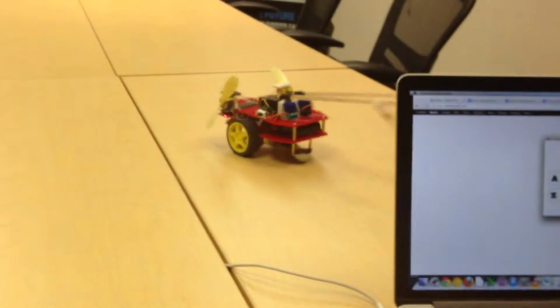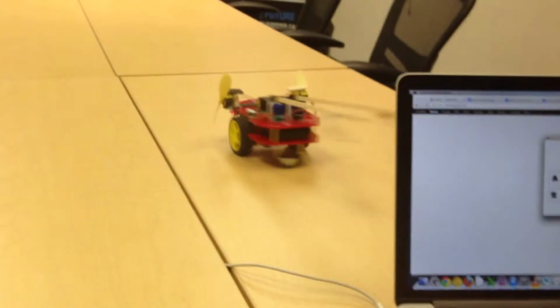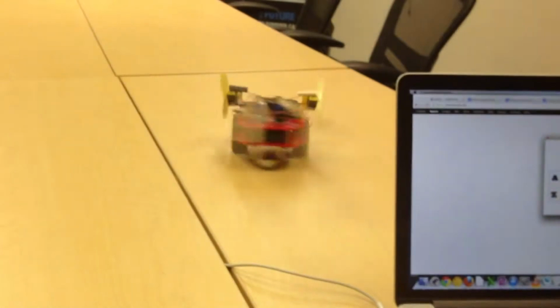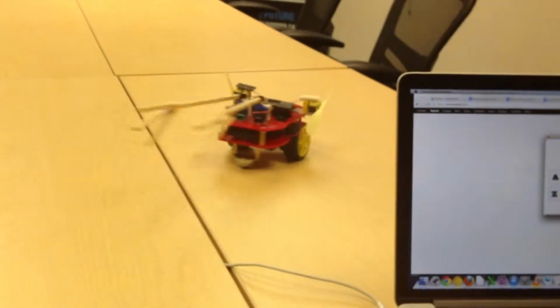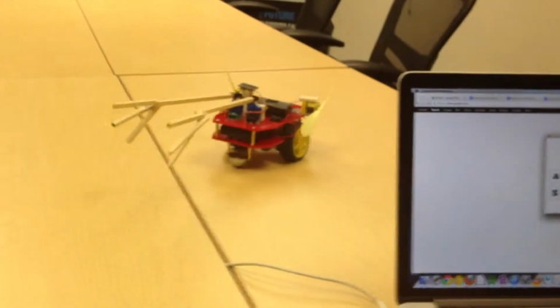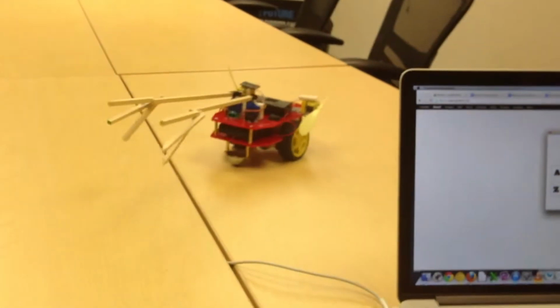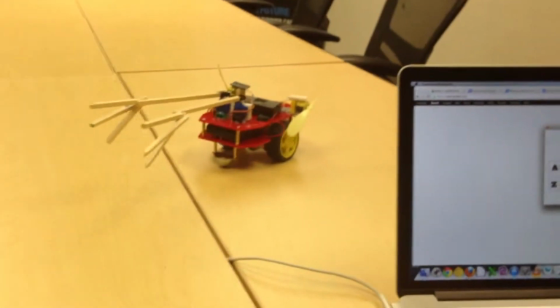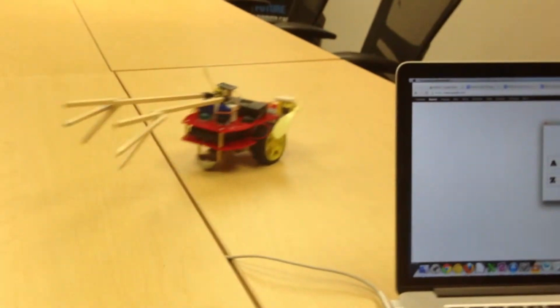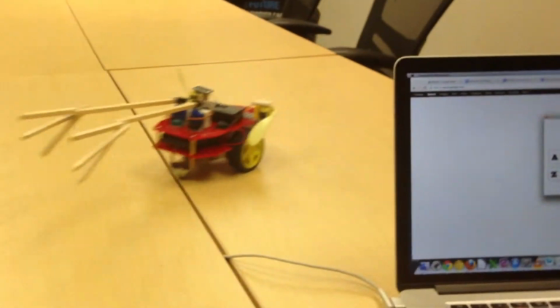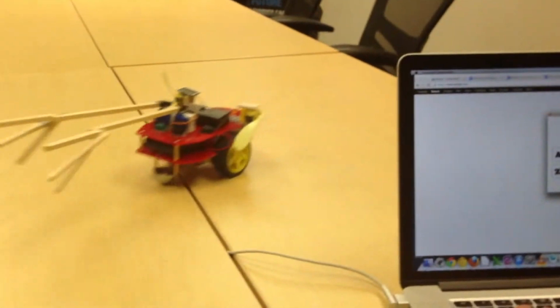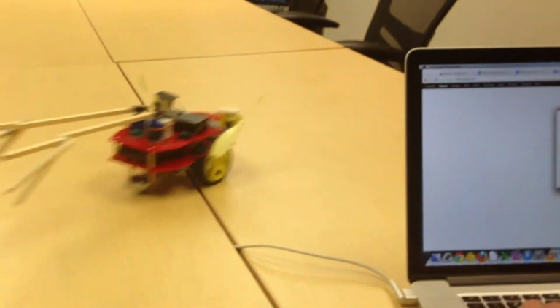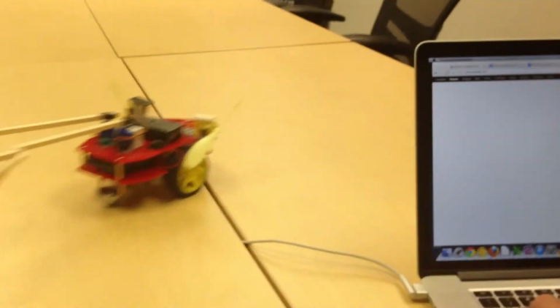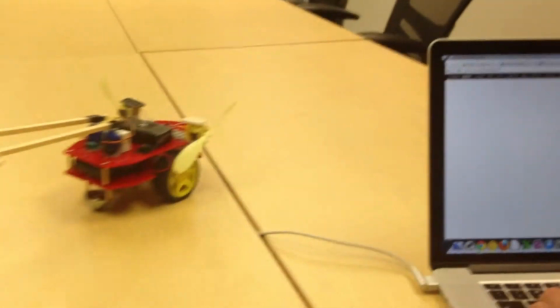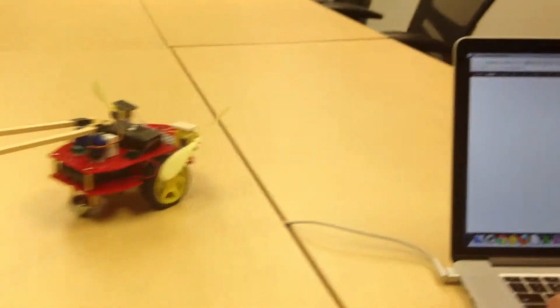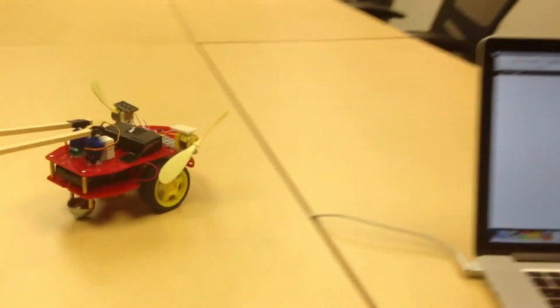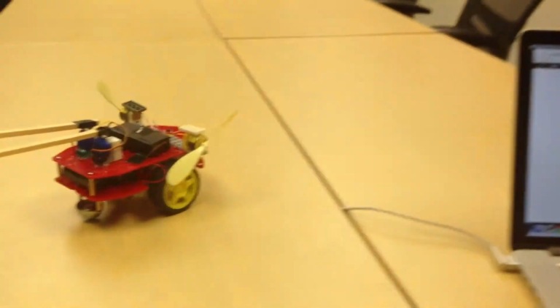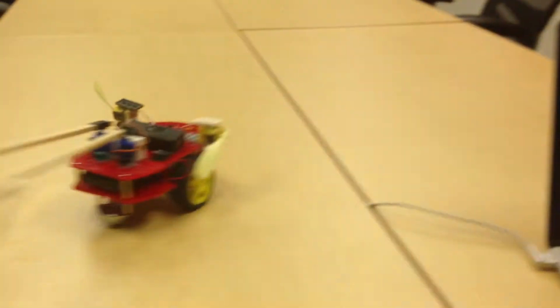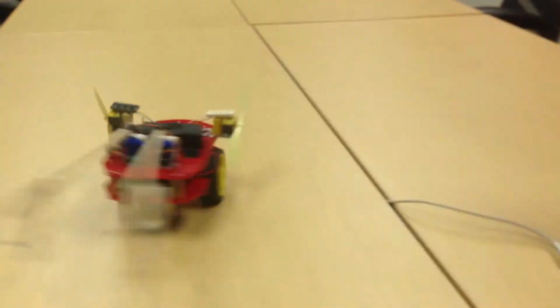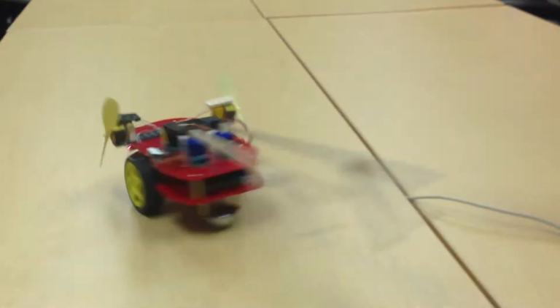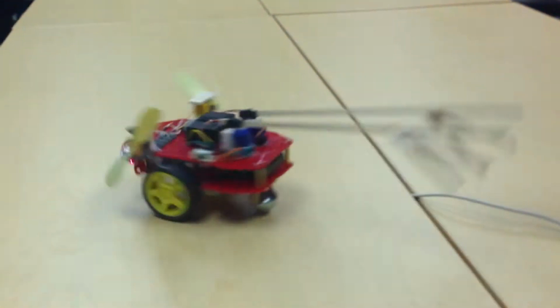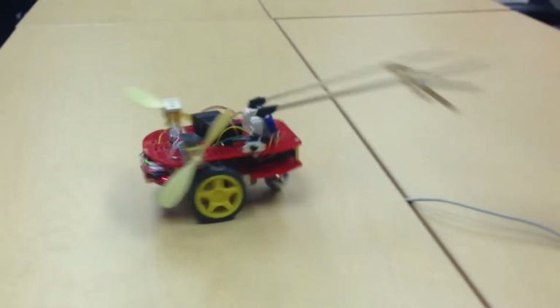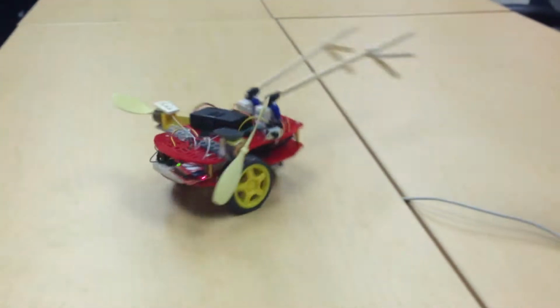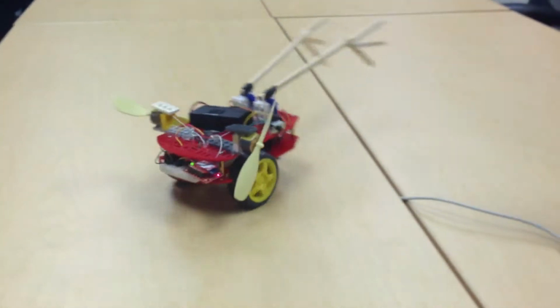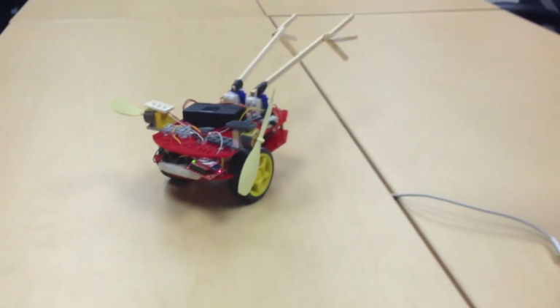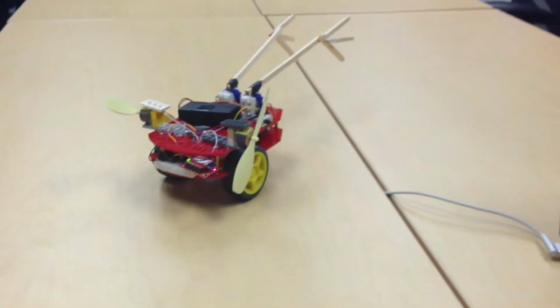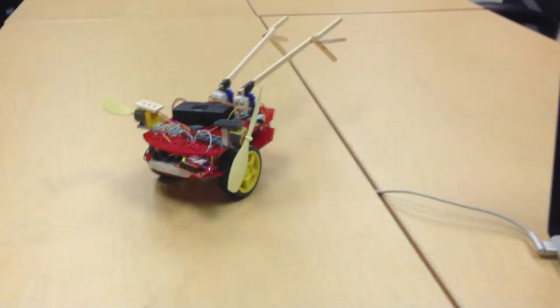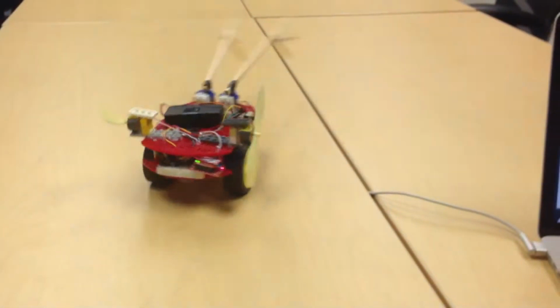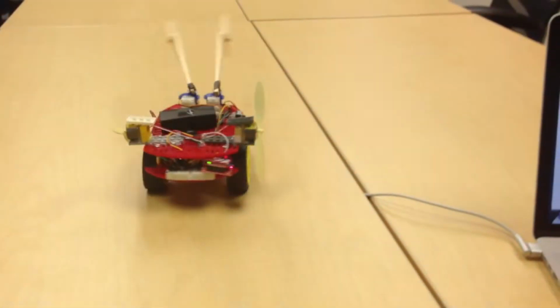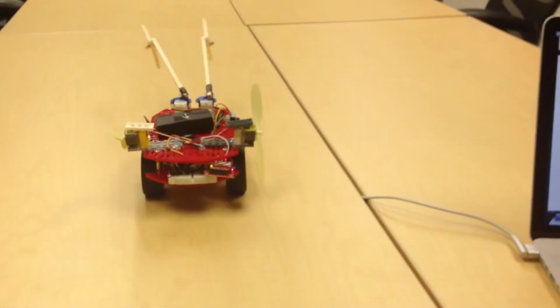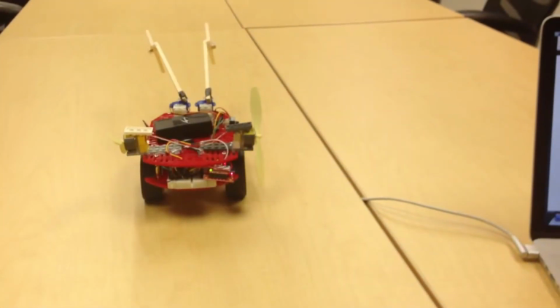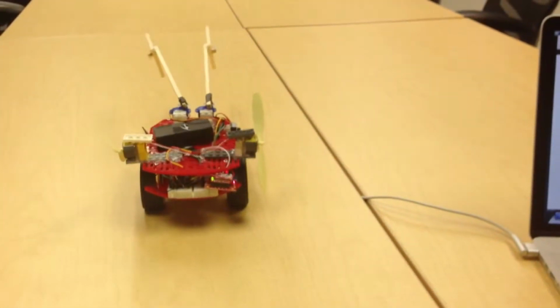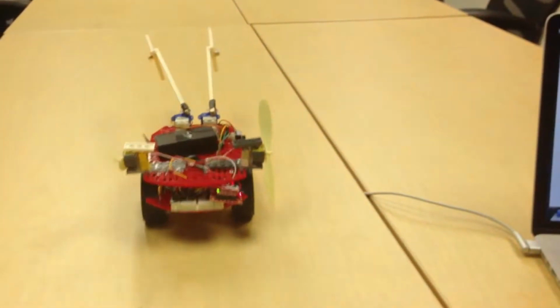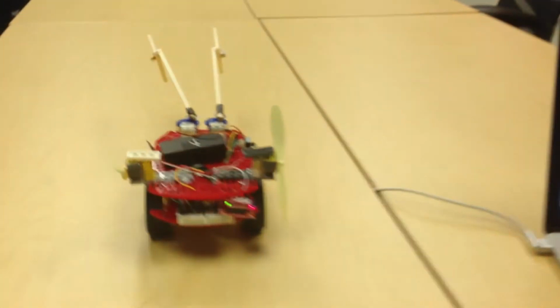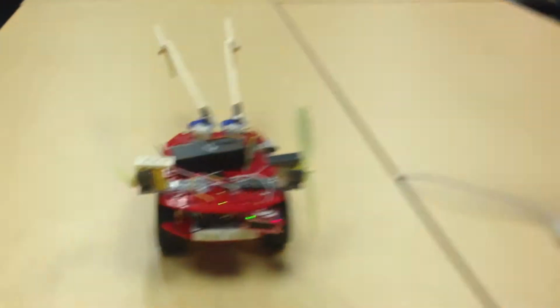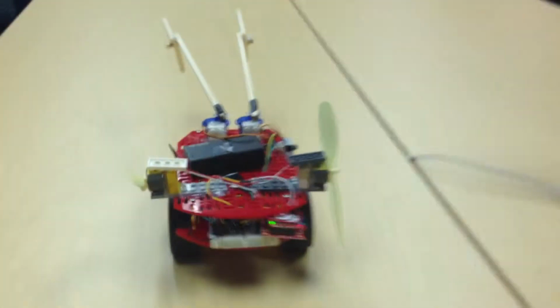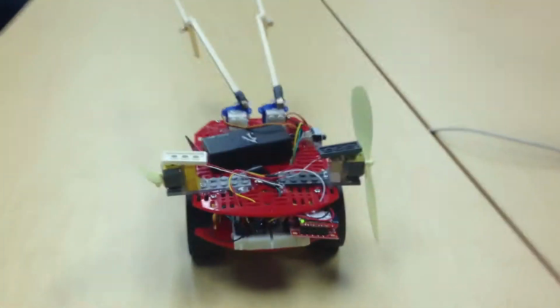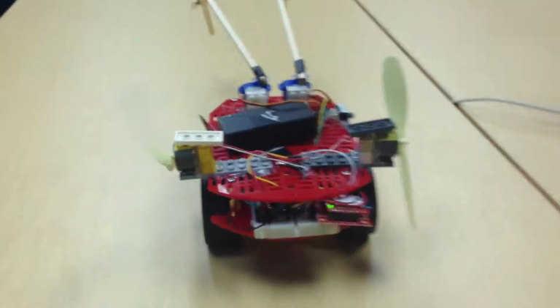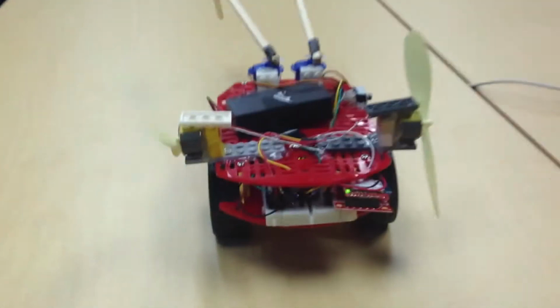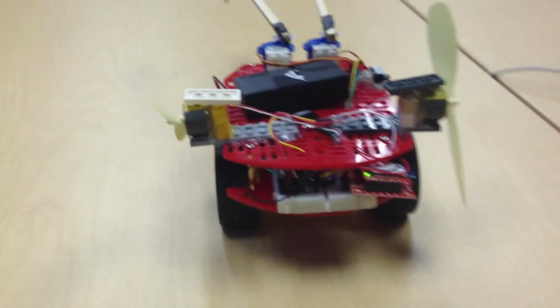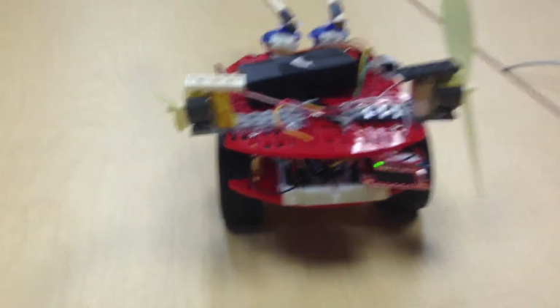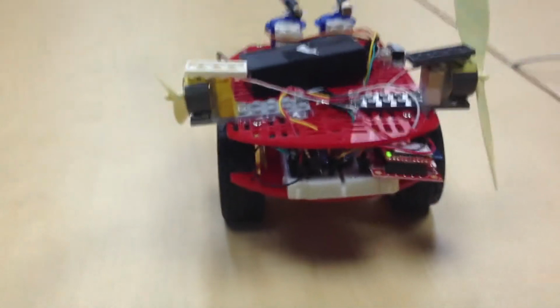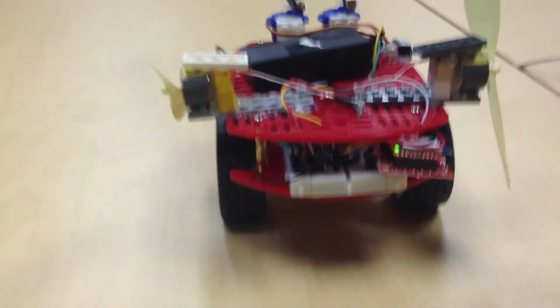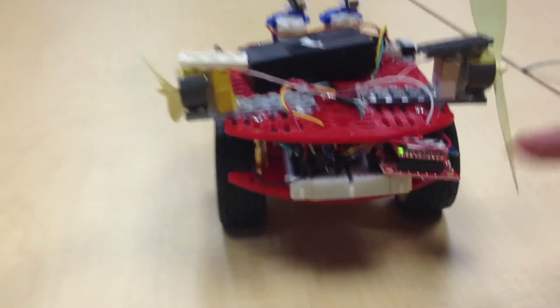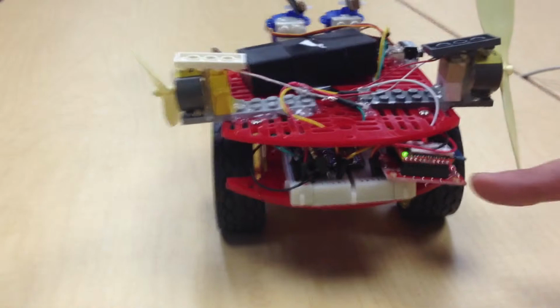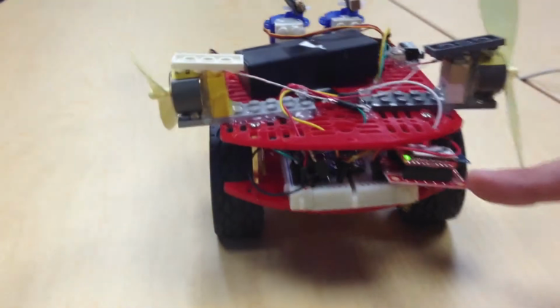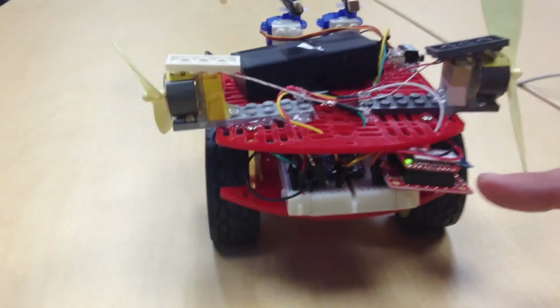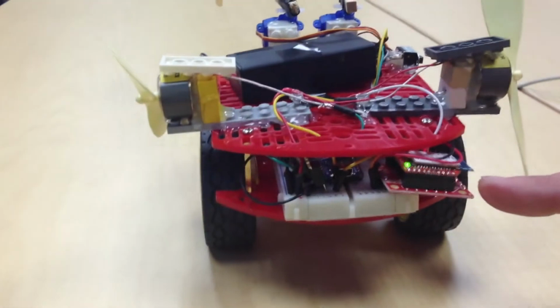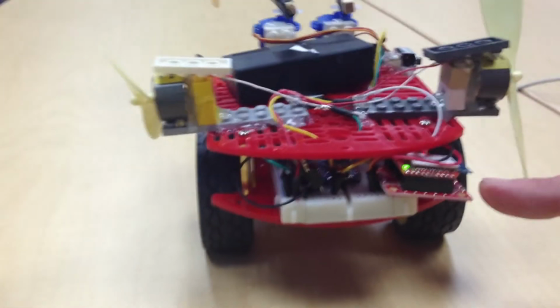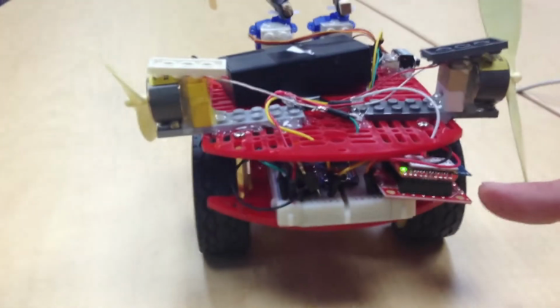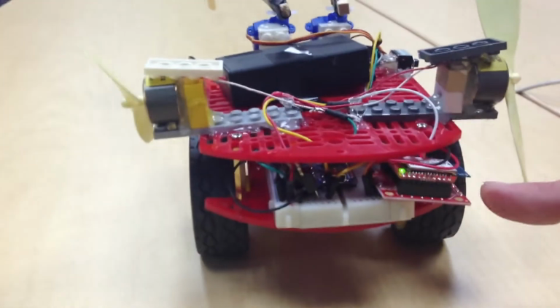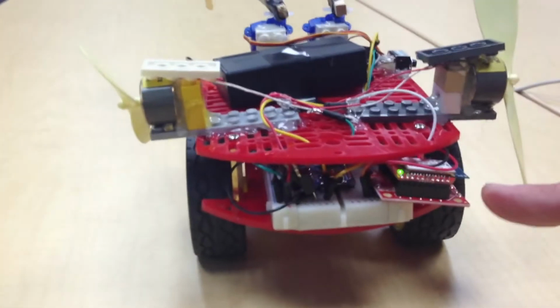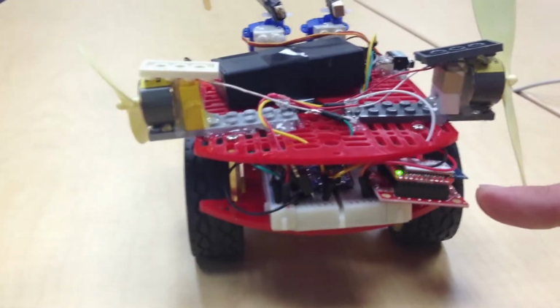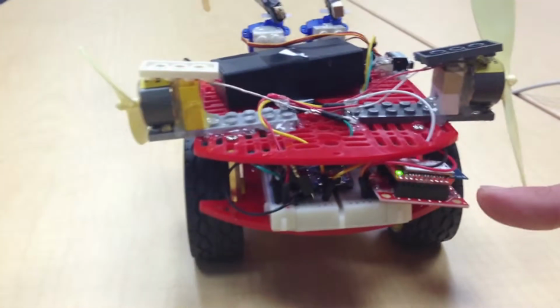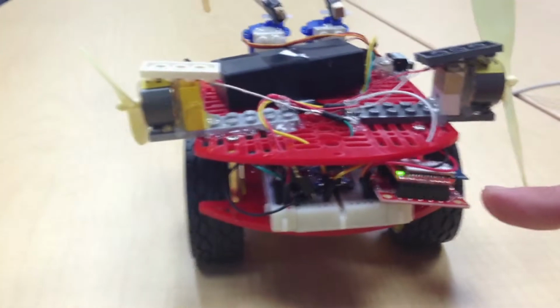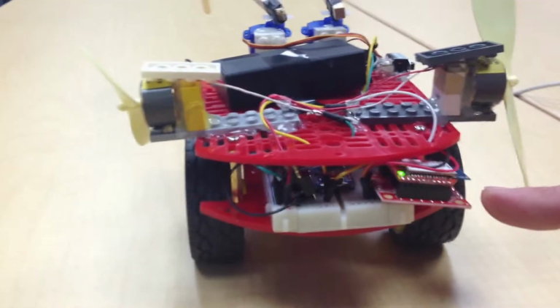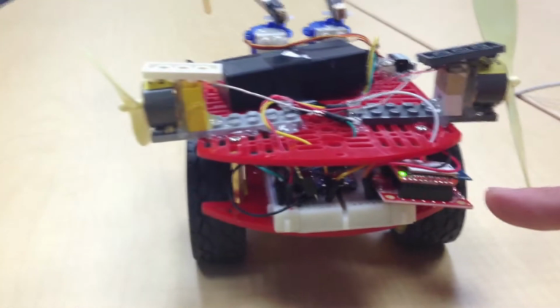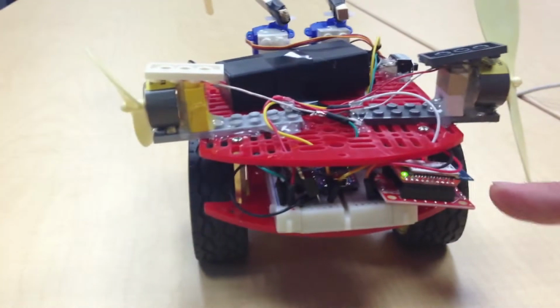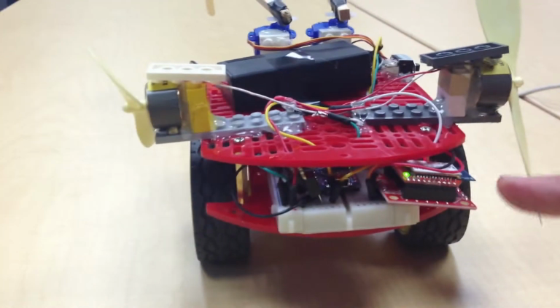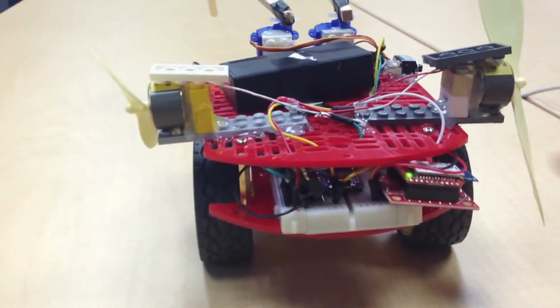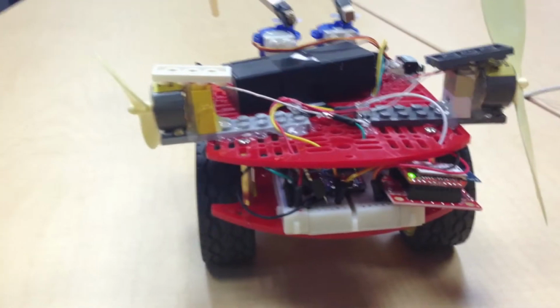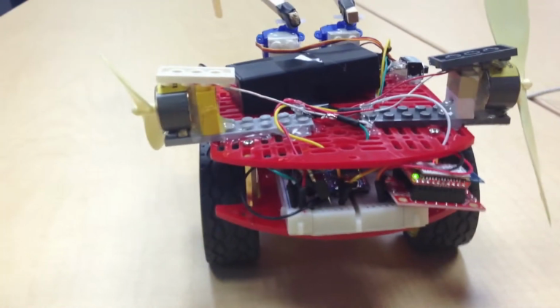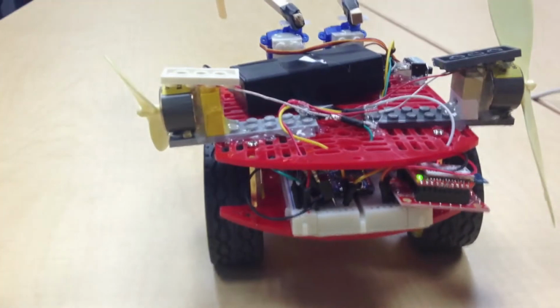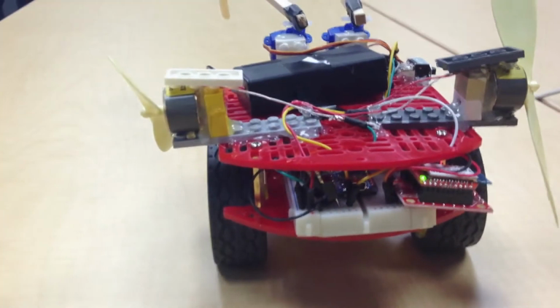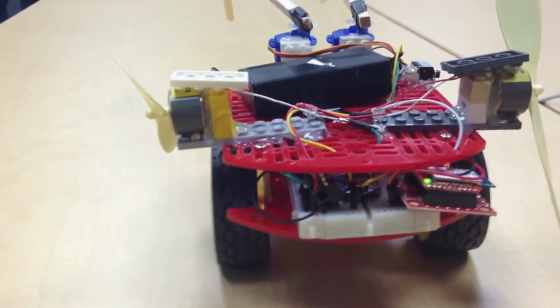Right now it's communicating with the laptop with Bluetooth. Let me show you that module — that's the Bluetooth module that we're communicating with.